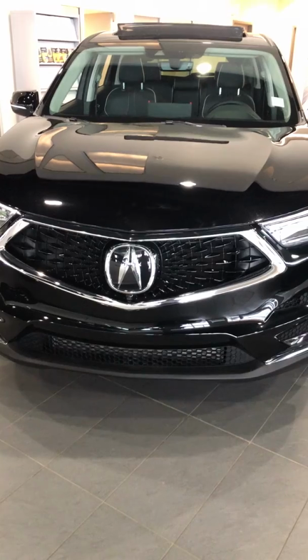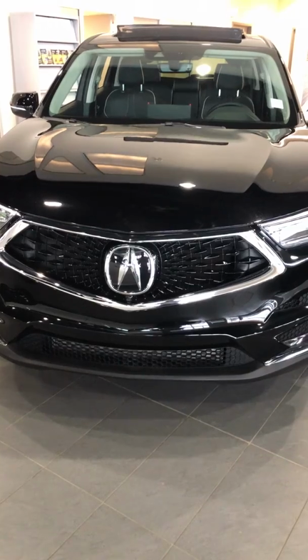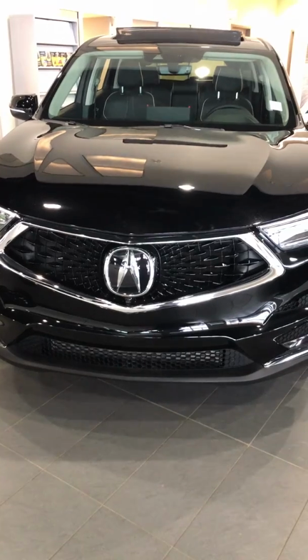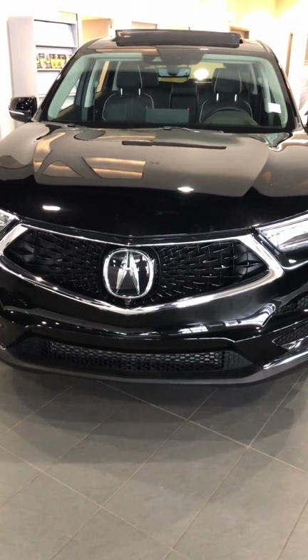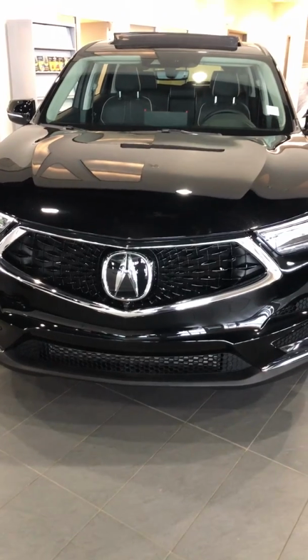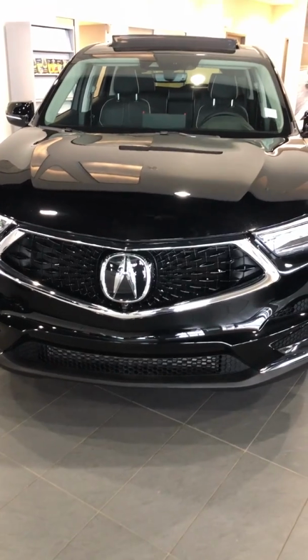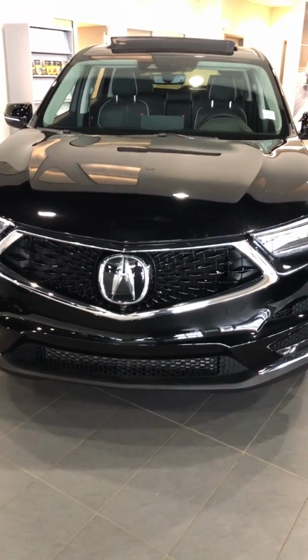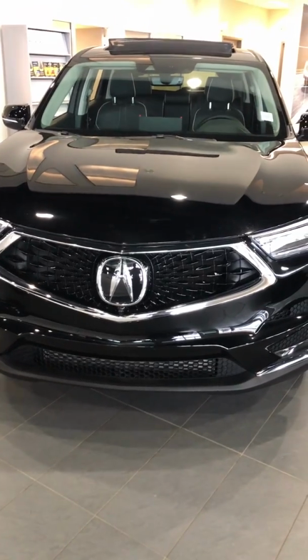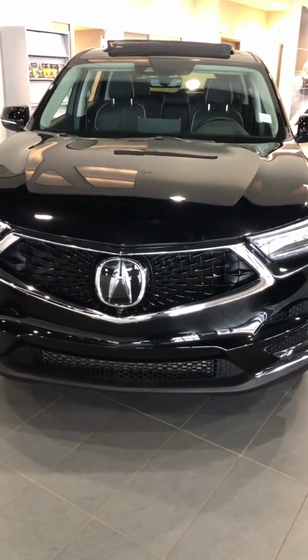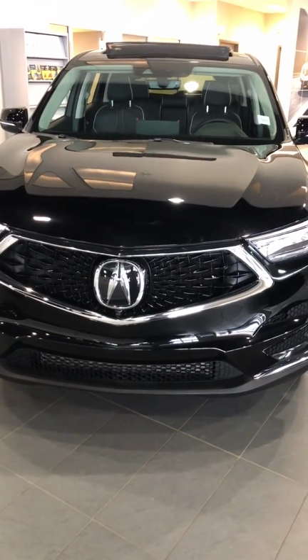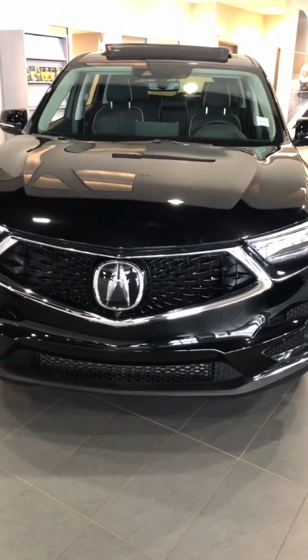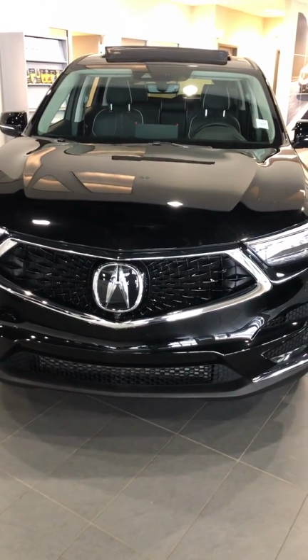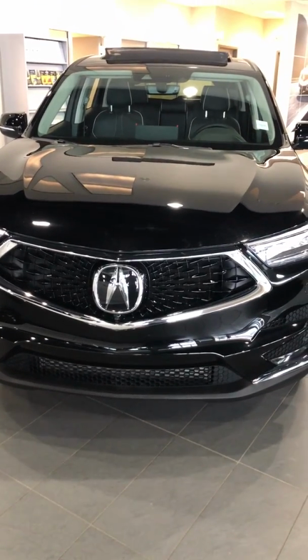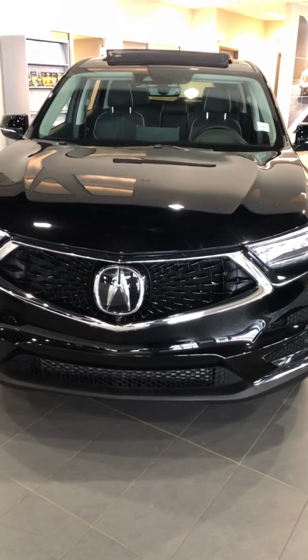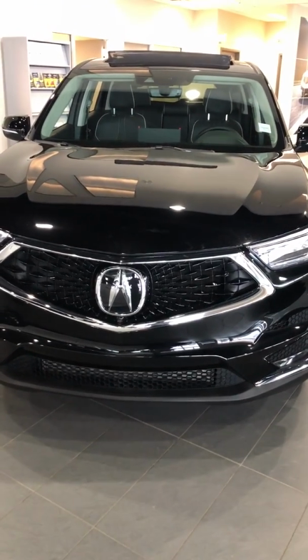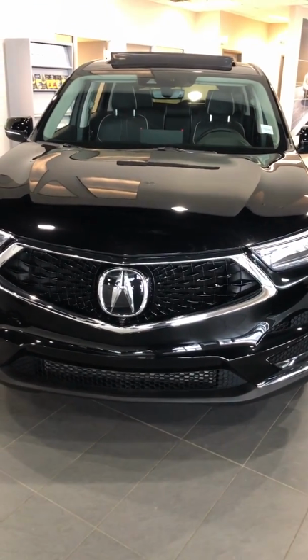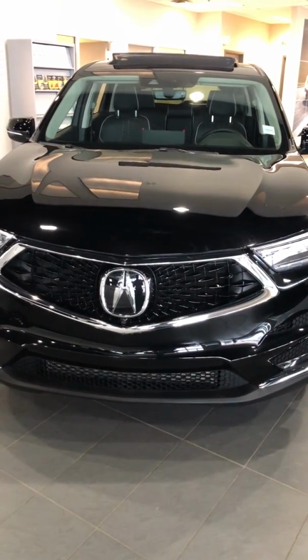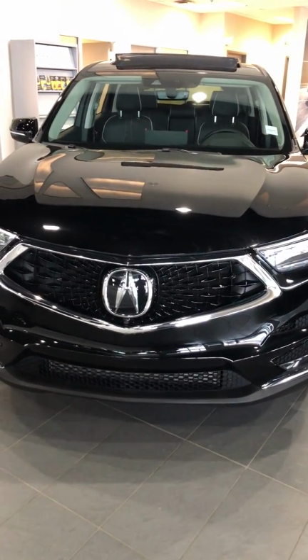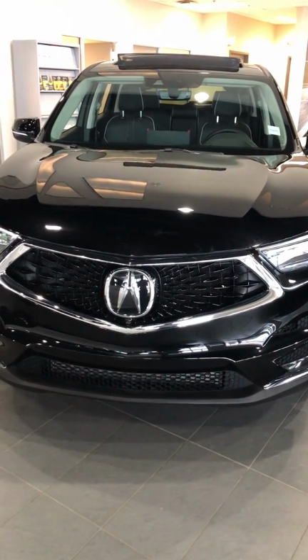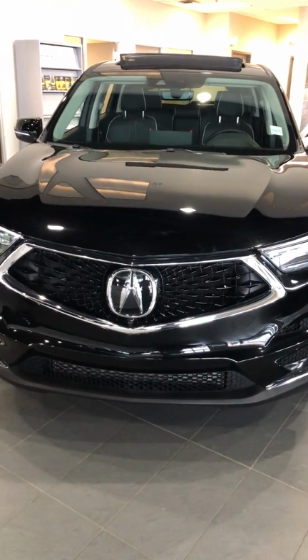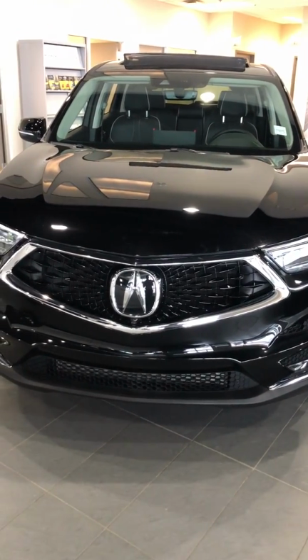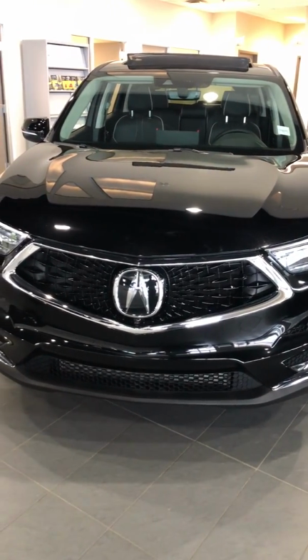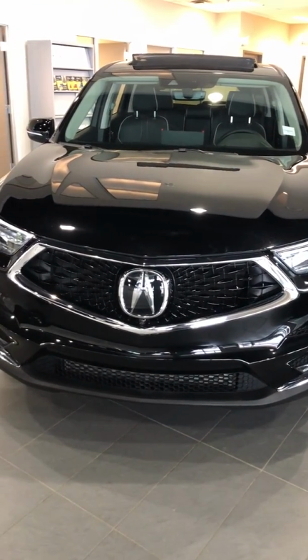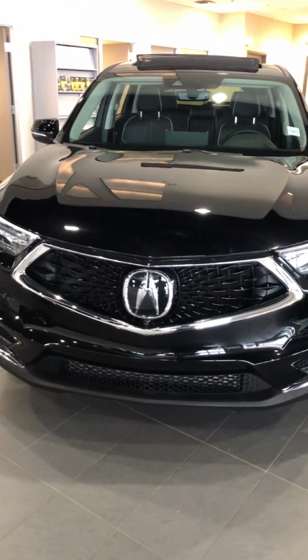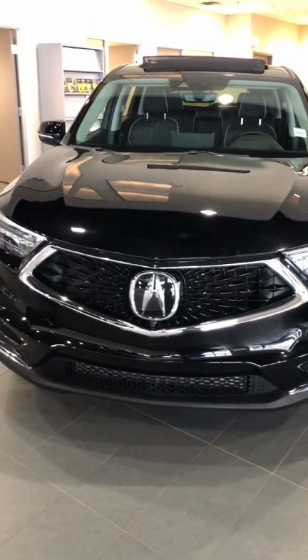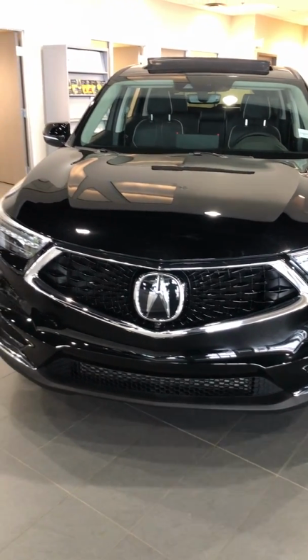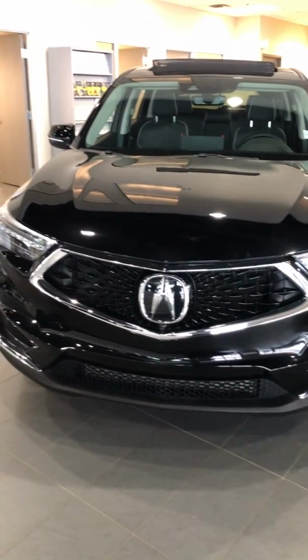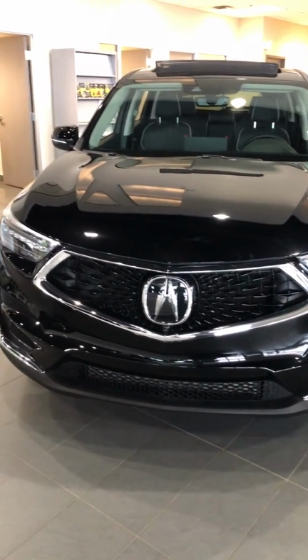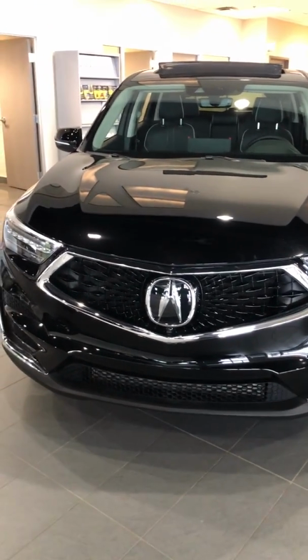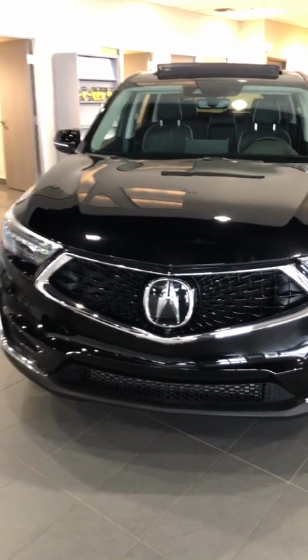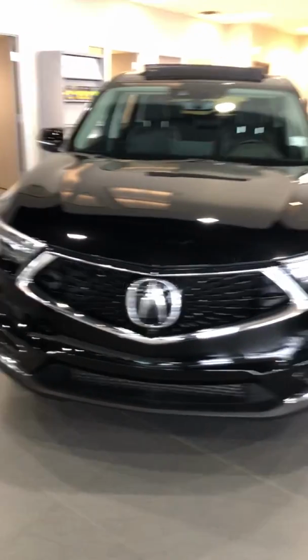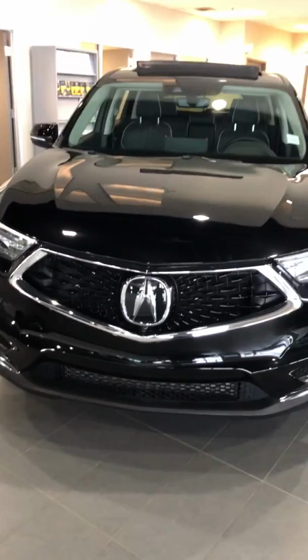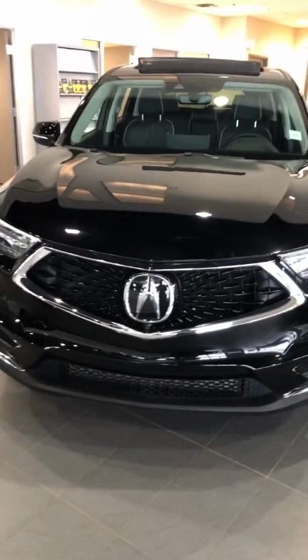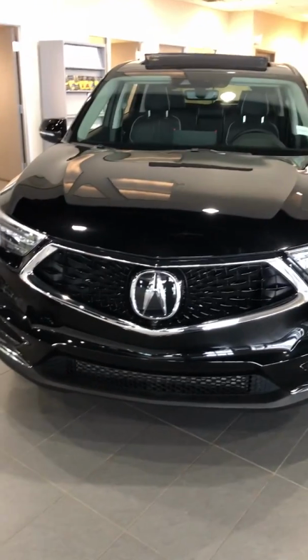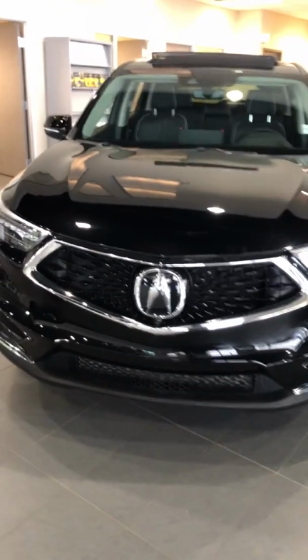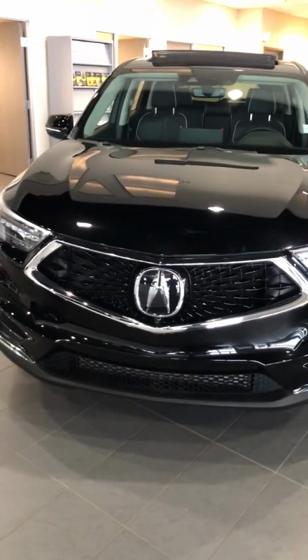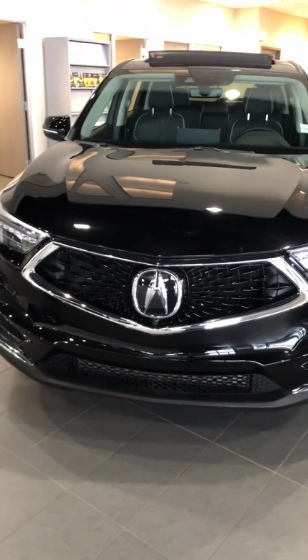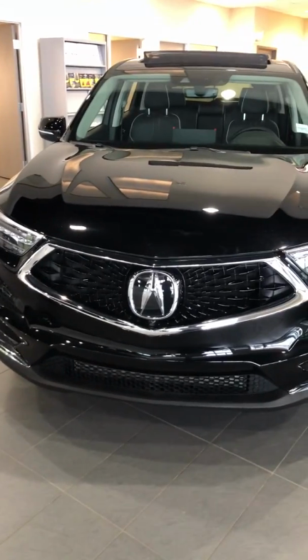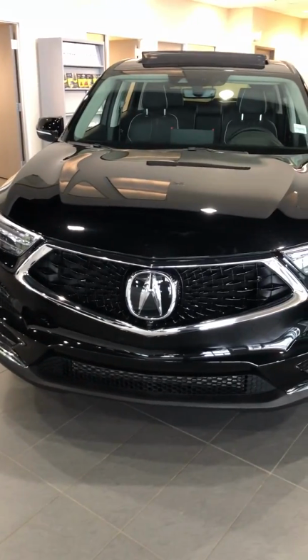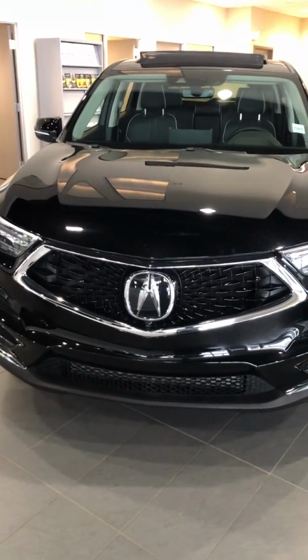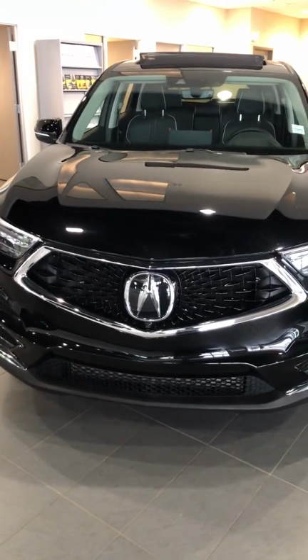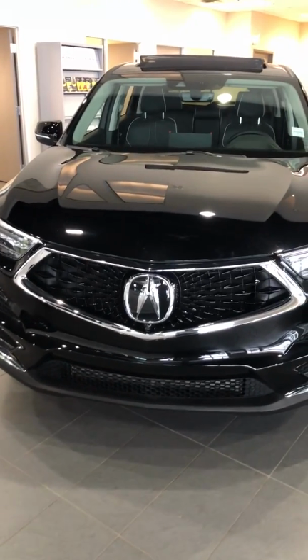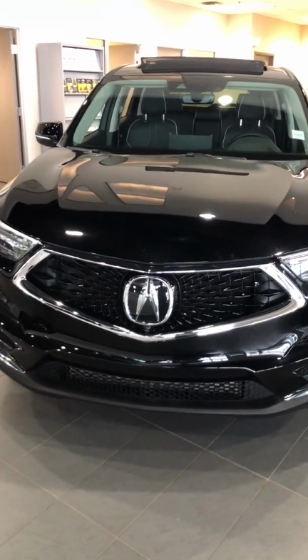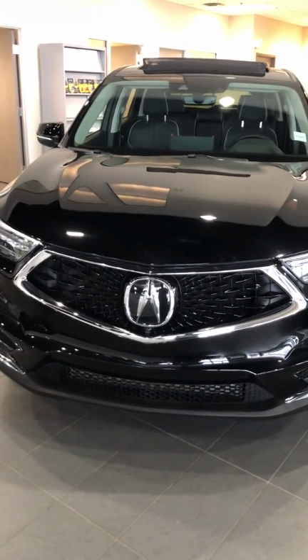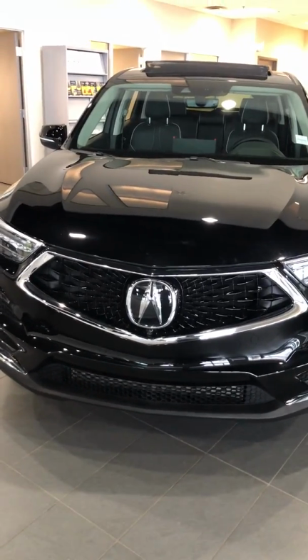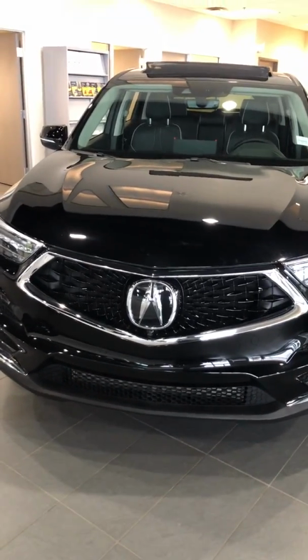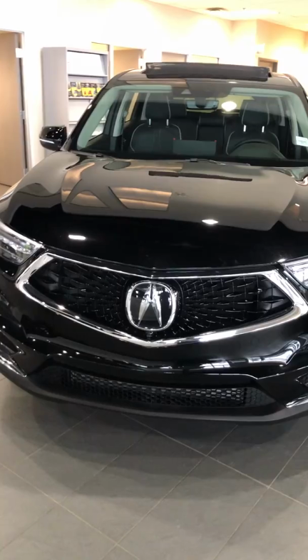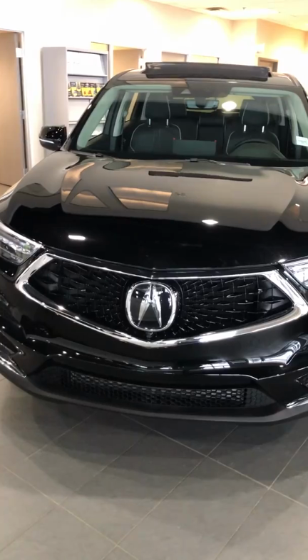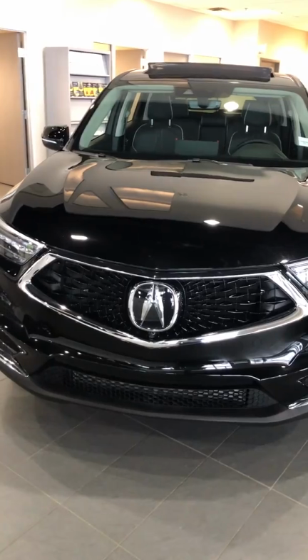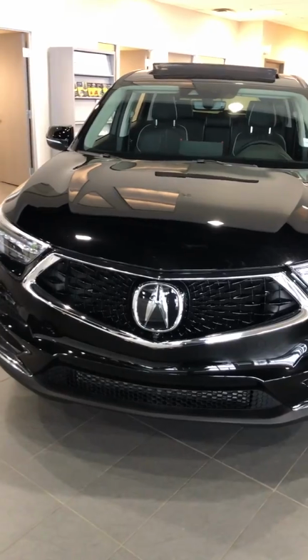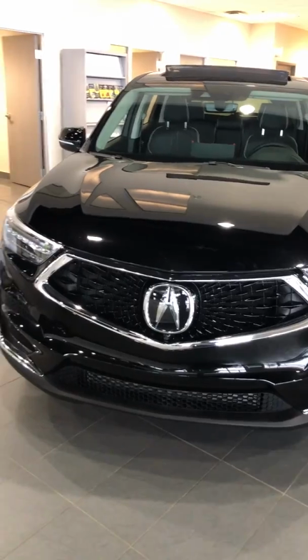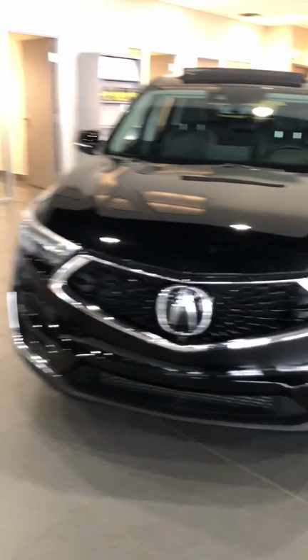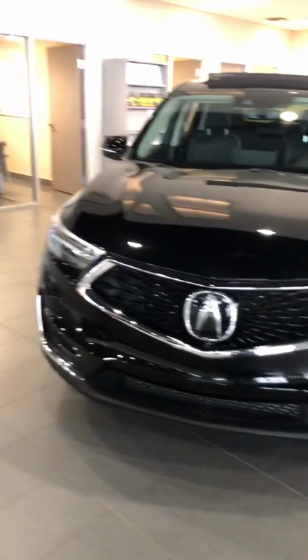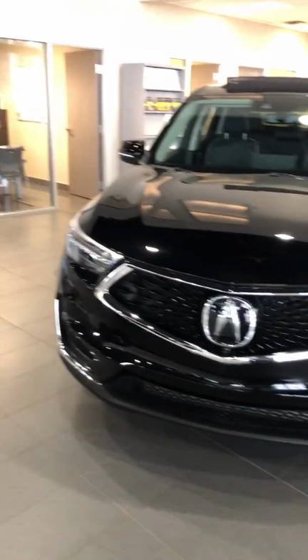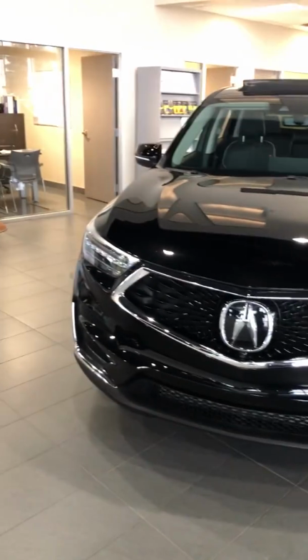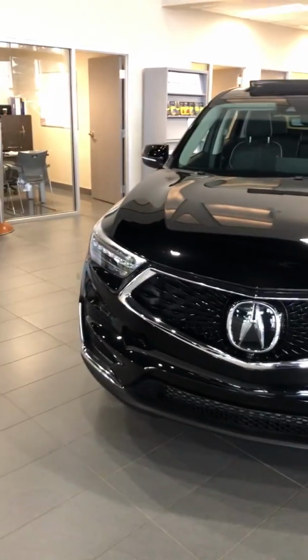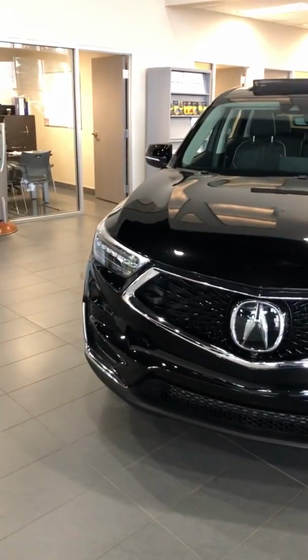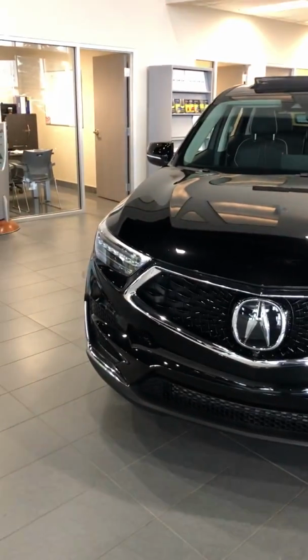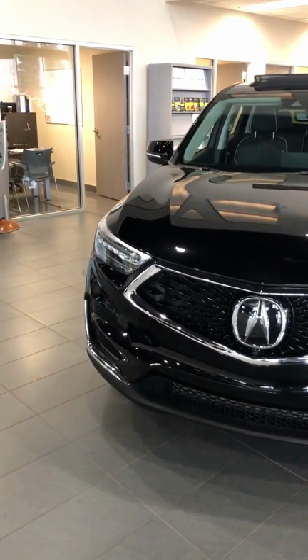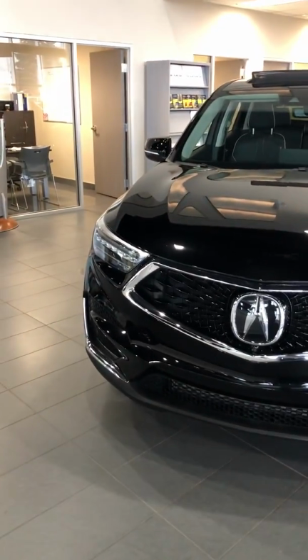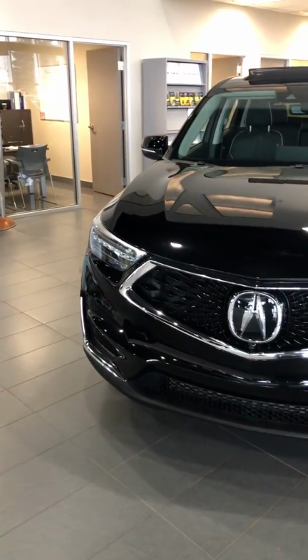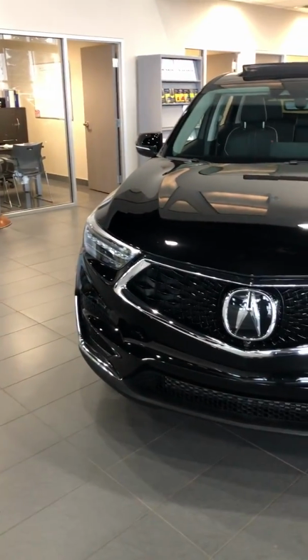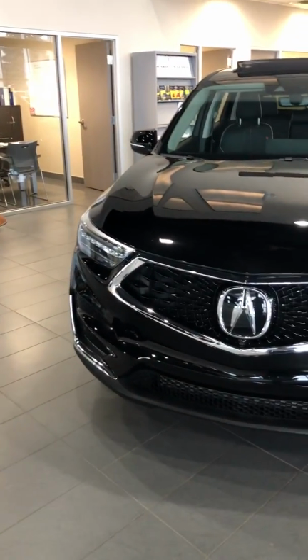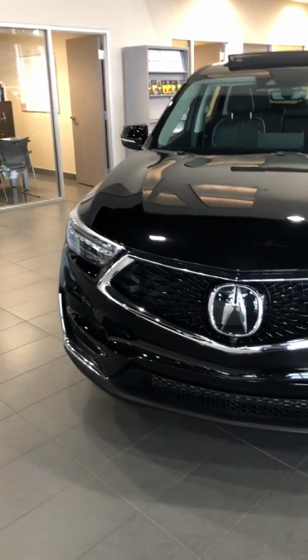Good morning, Eric. This is Yosef here with SelfView Acura. Thank you so much for inquiring on the 2019 Acura RDX.